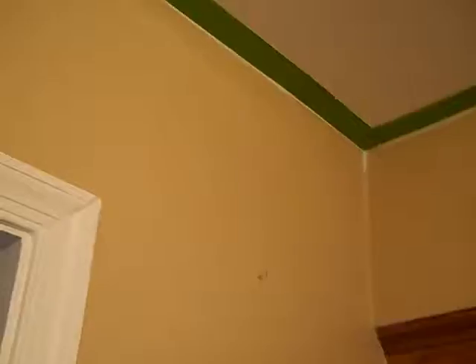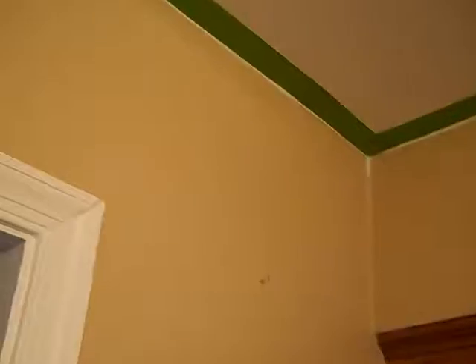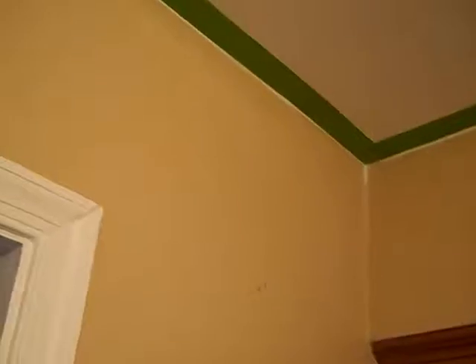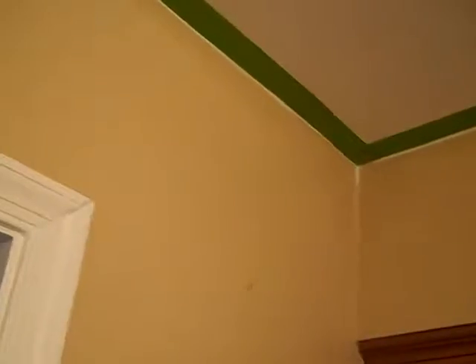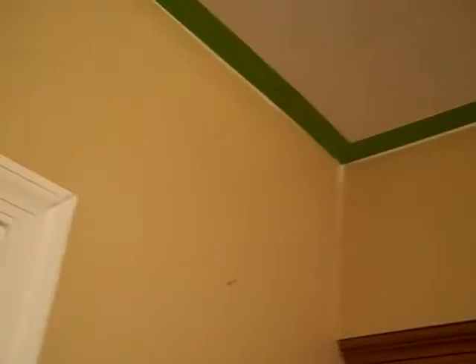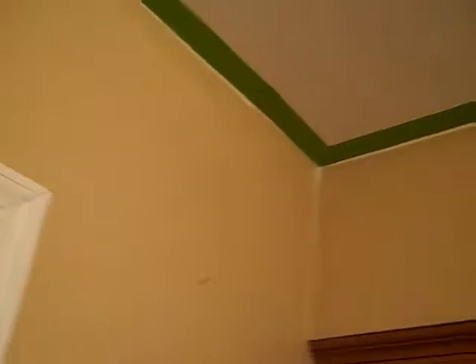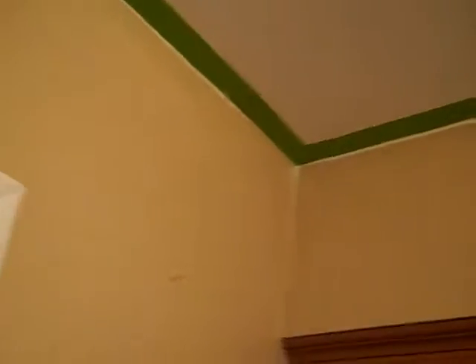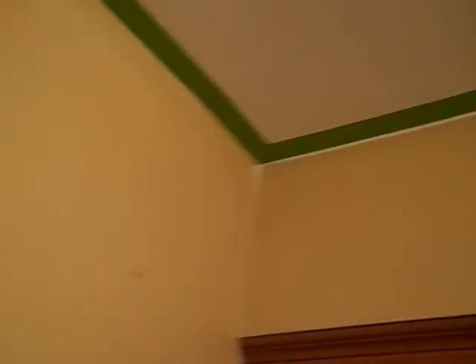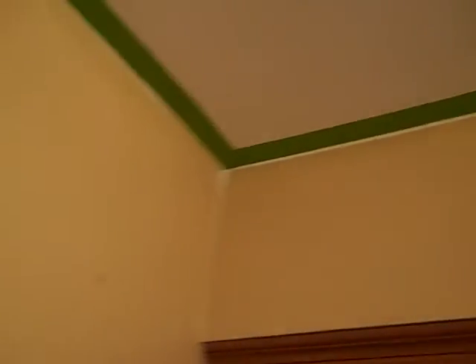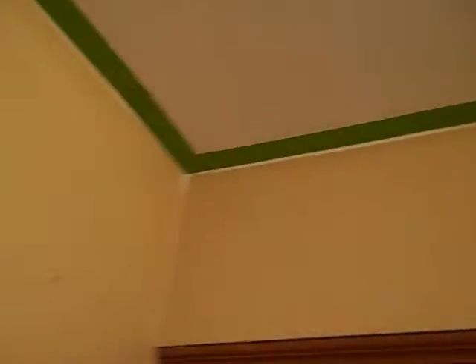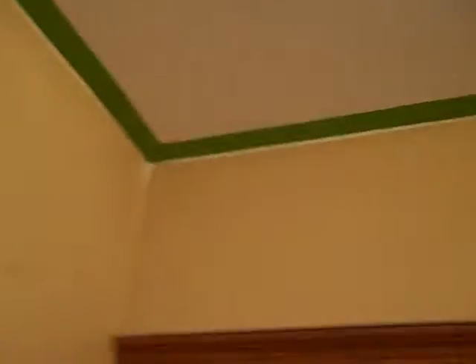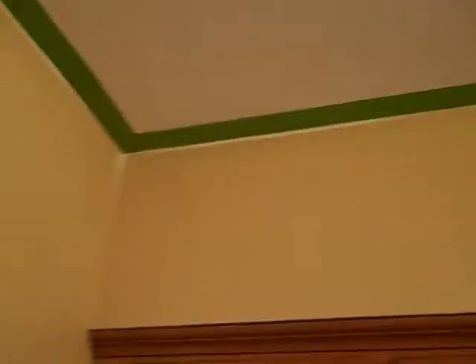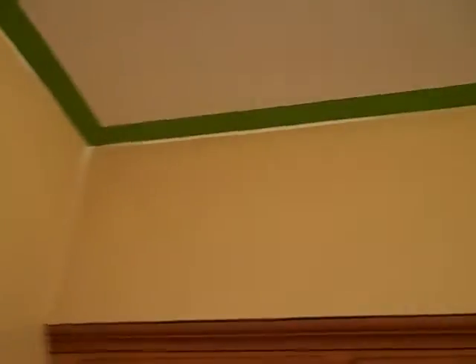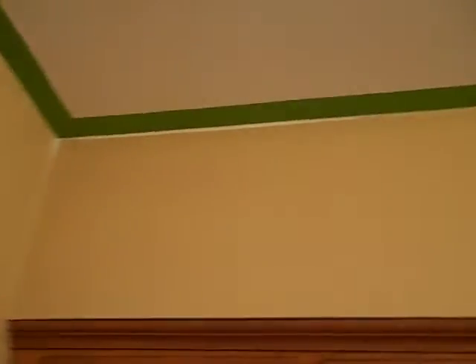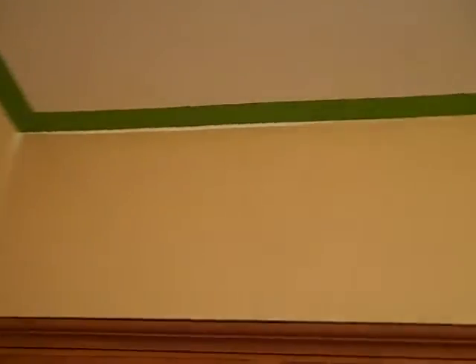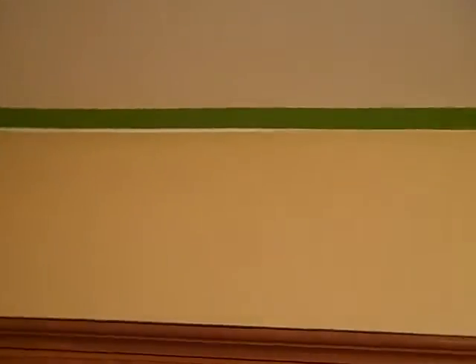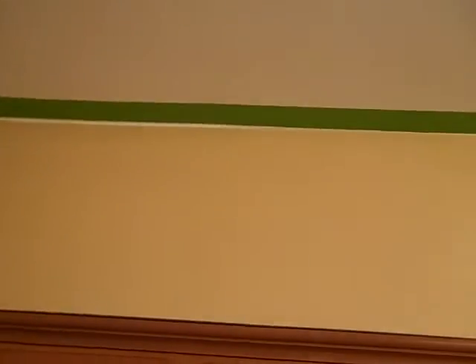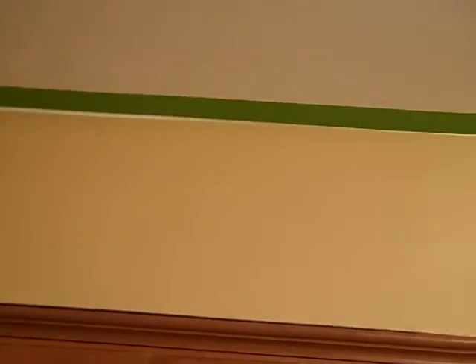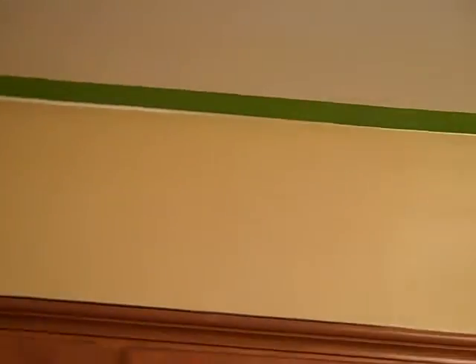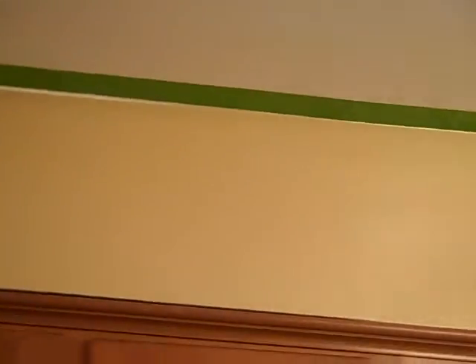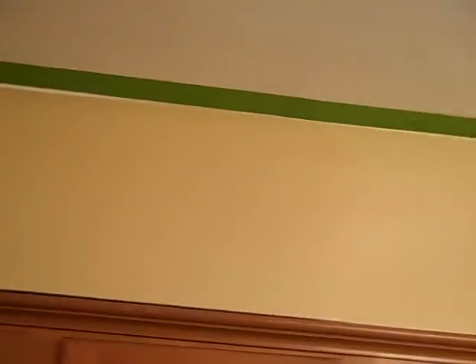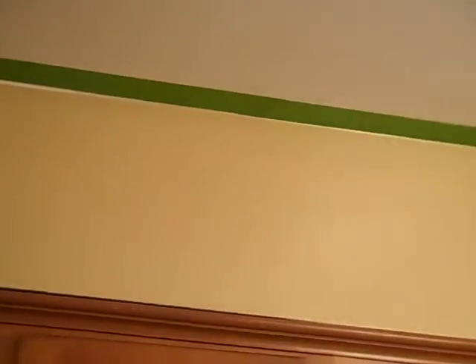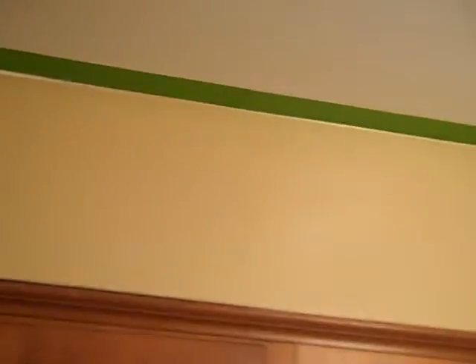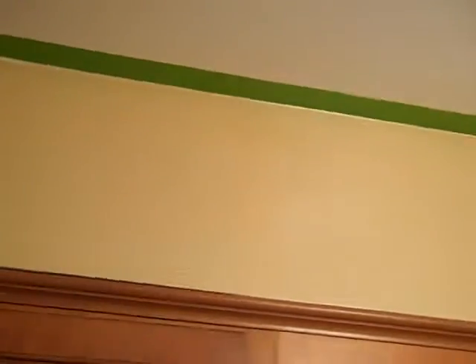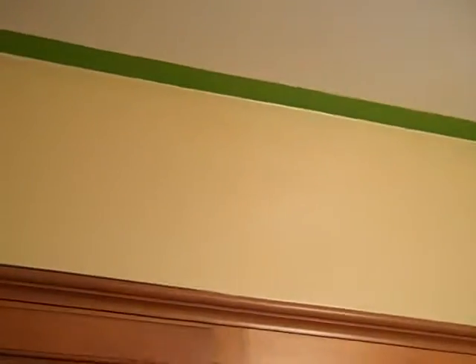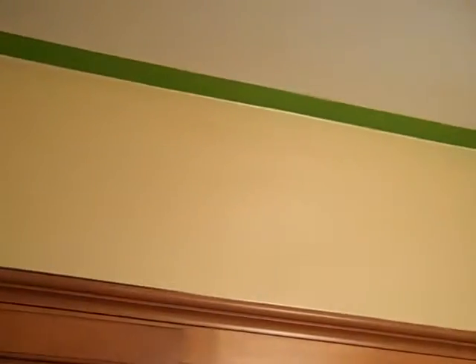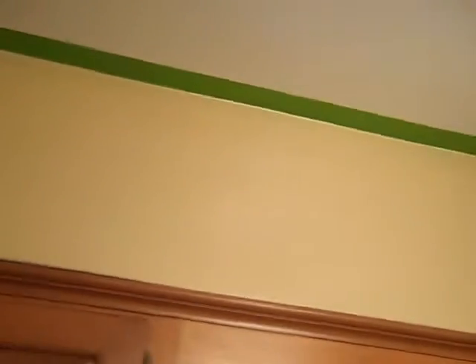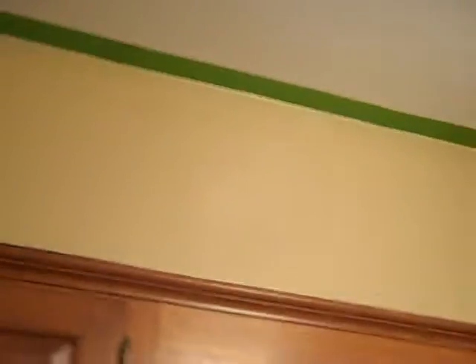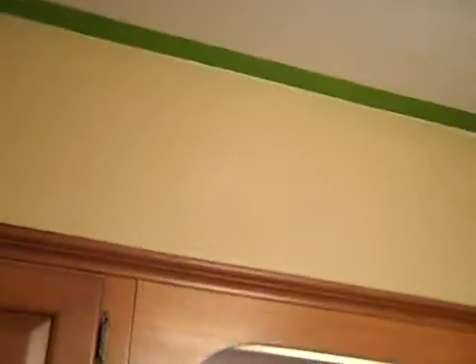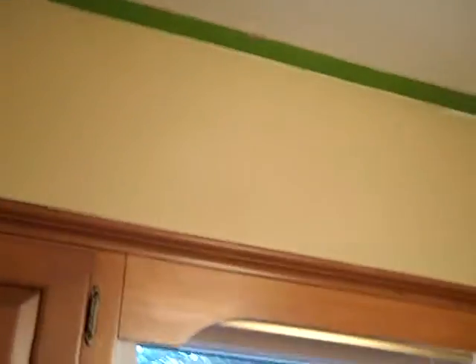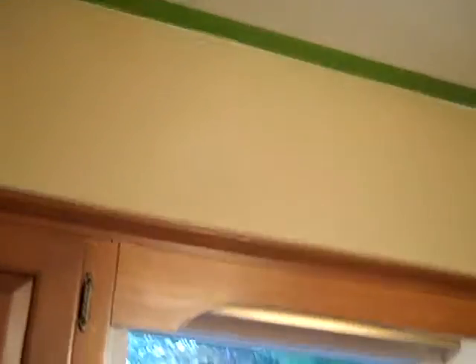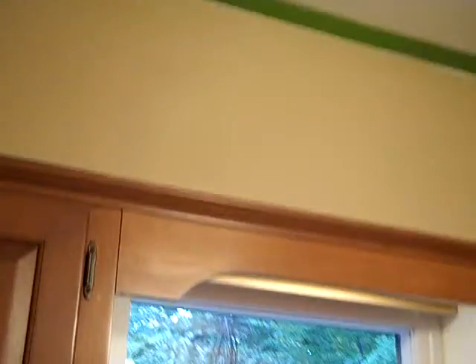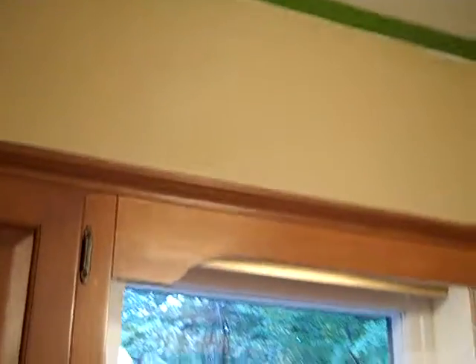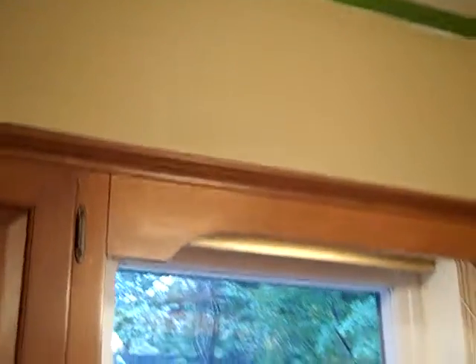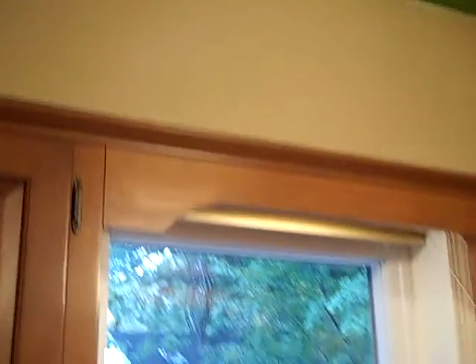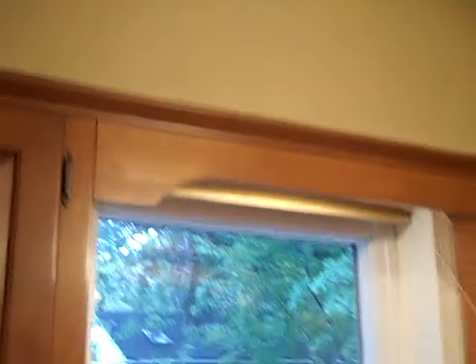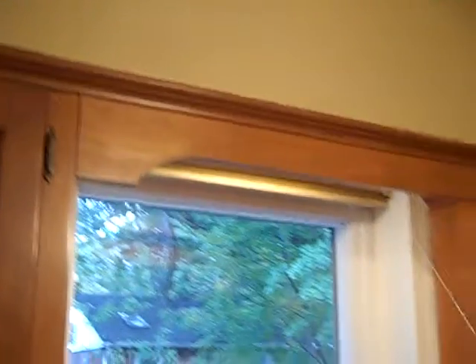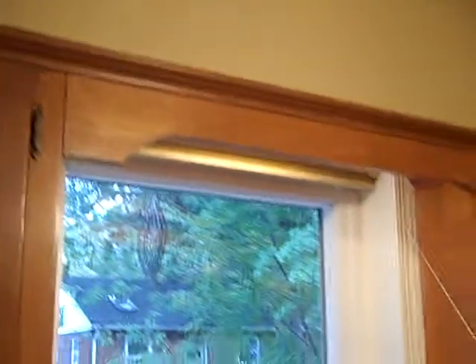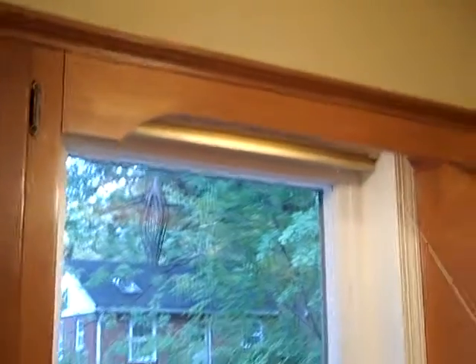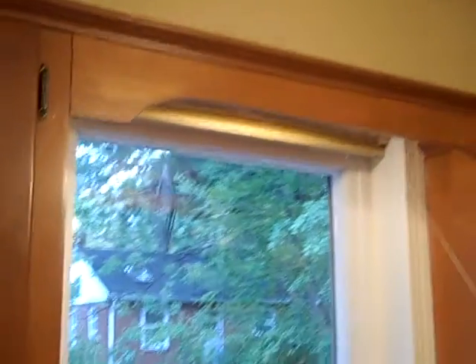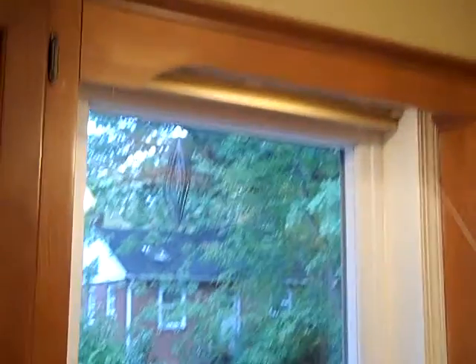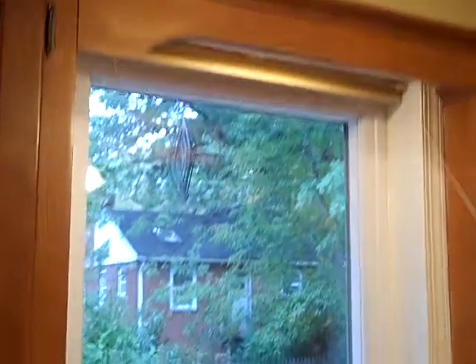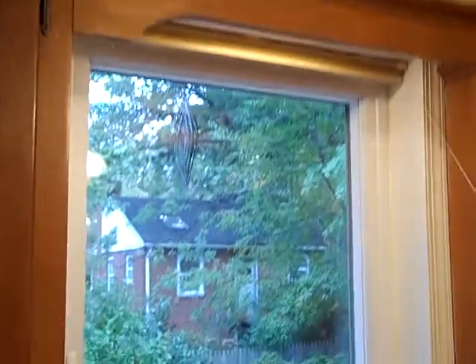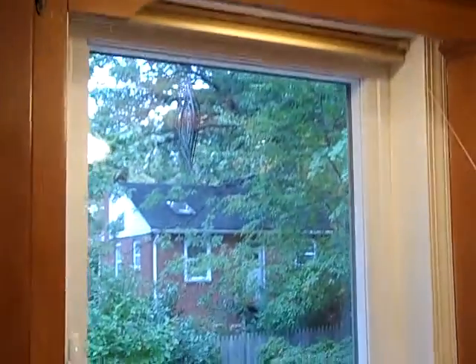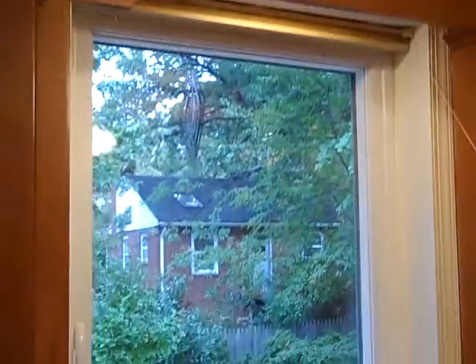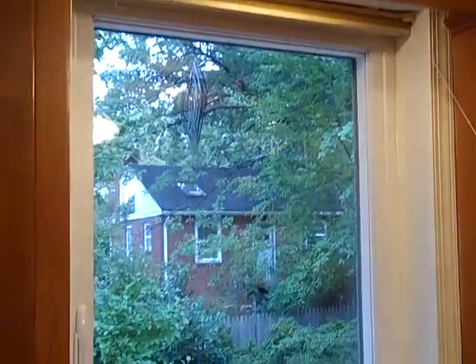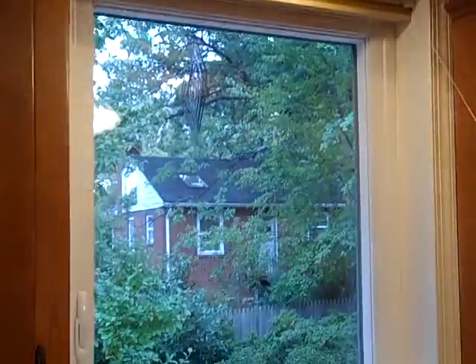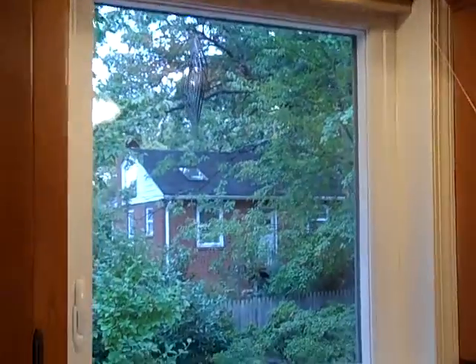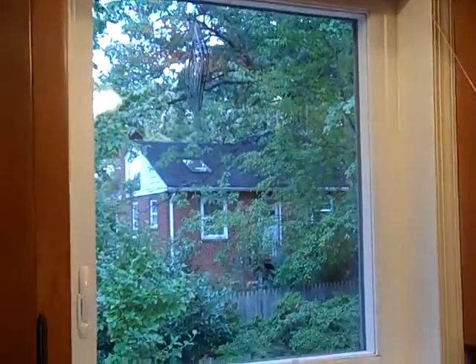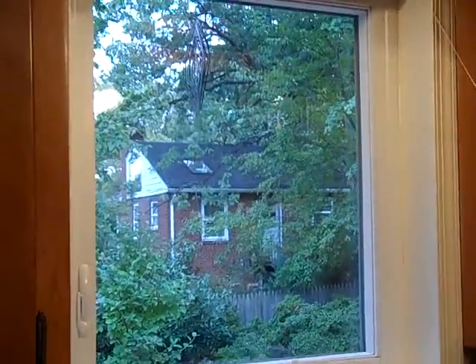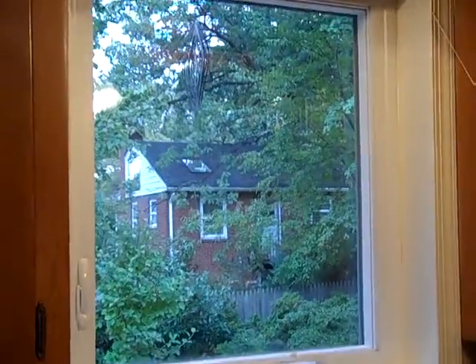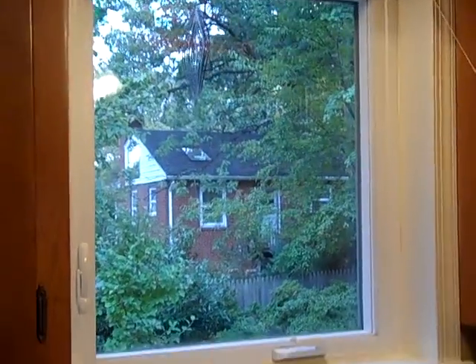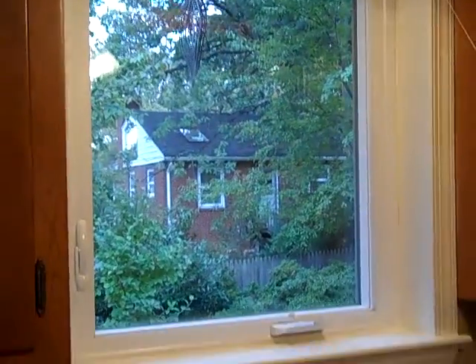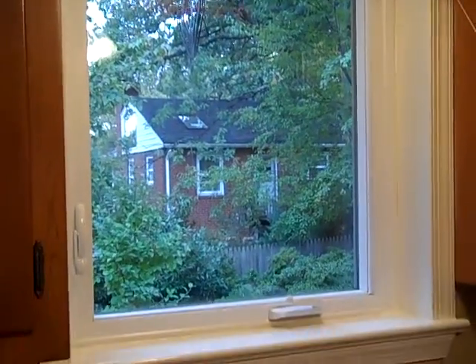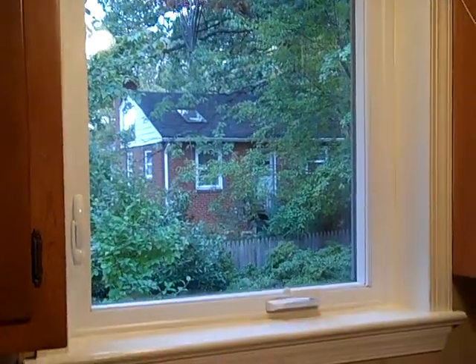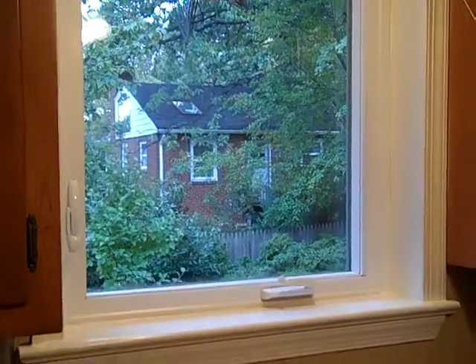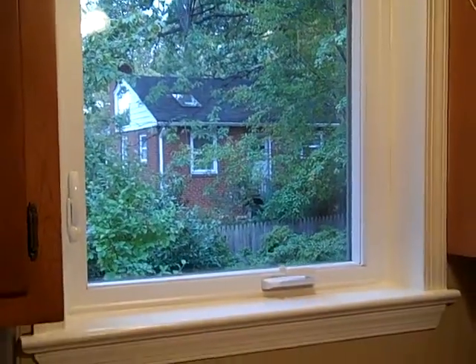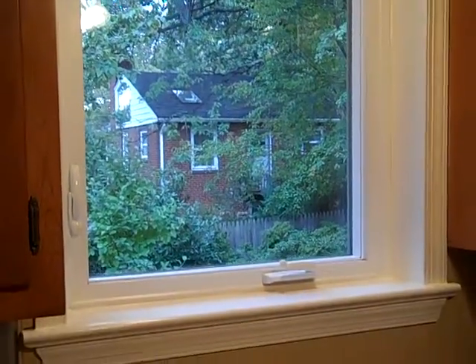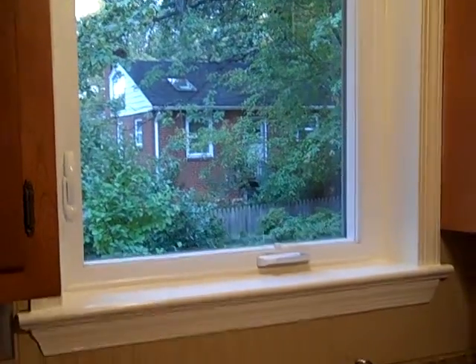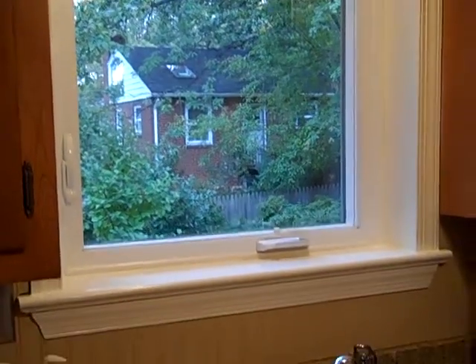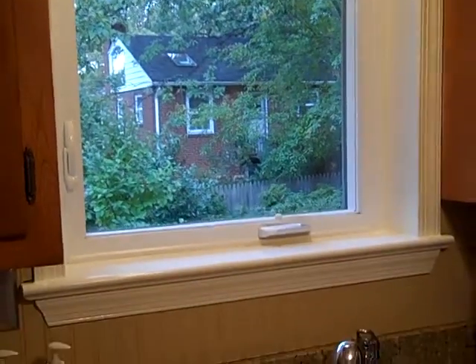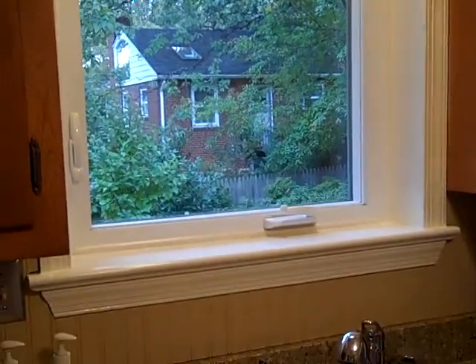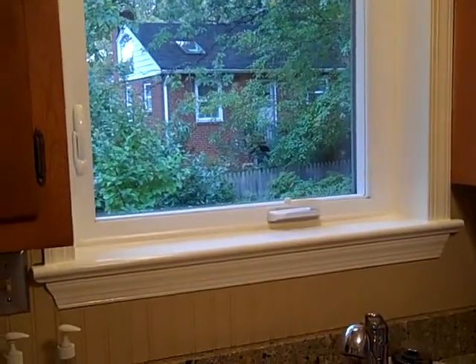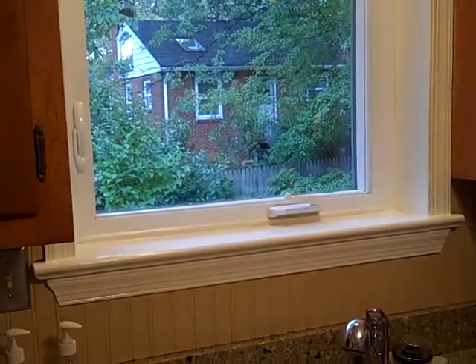Hello, this is Steve DeLuca, a realtor with DeLuca & Associates Real Estate. We're looking at the kitchen of one of my client's houses that we sold her.